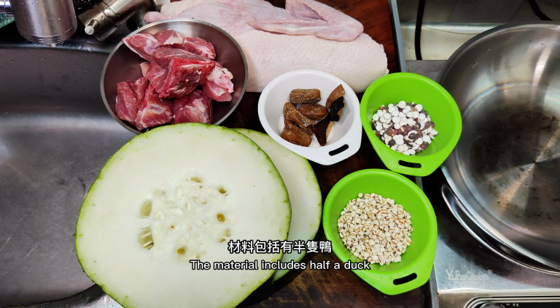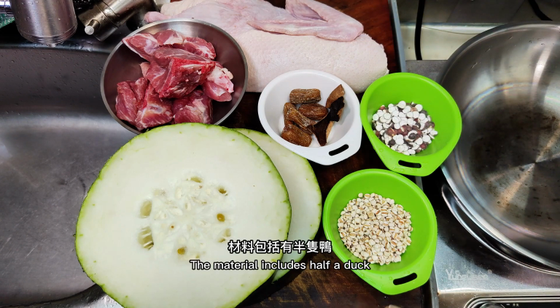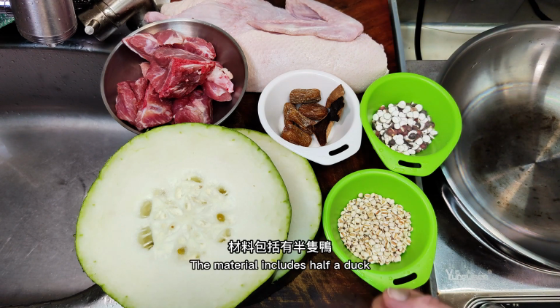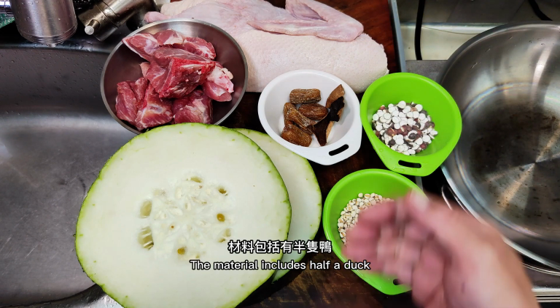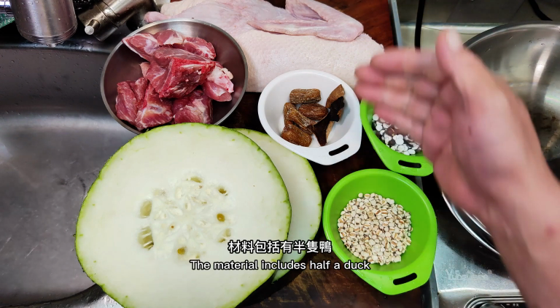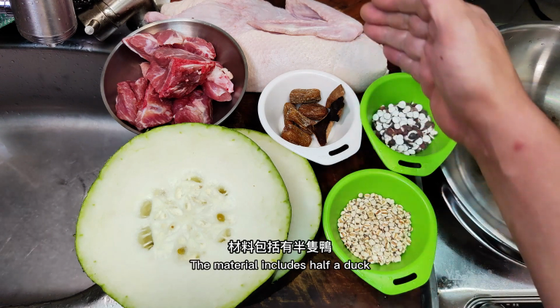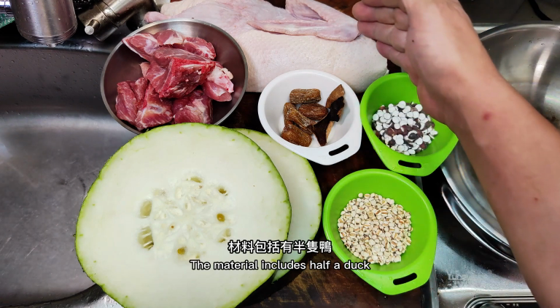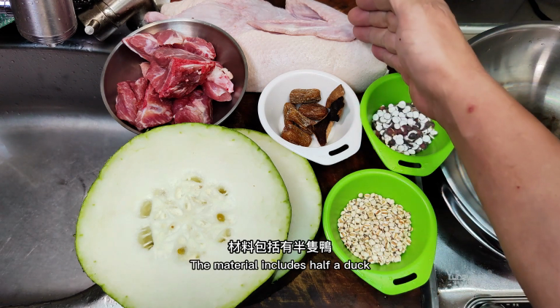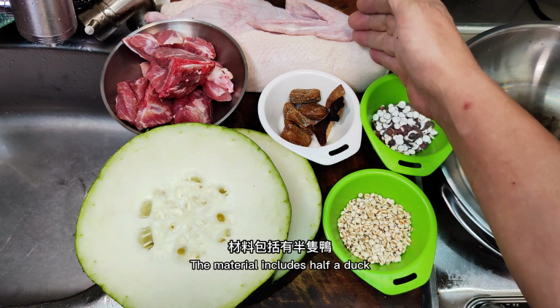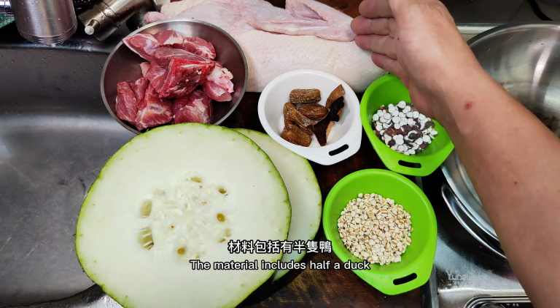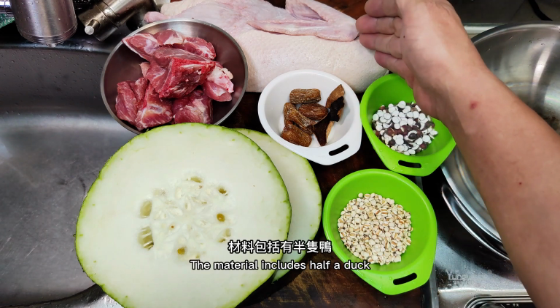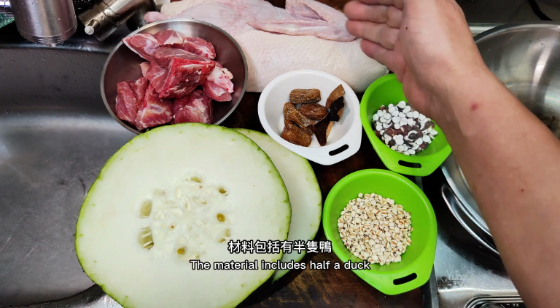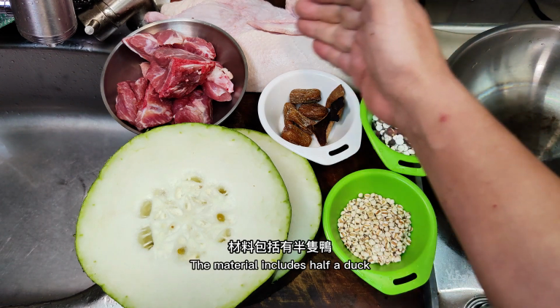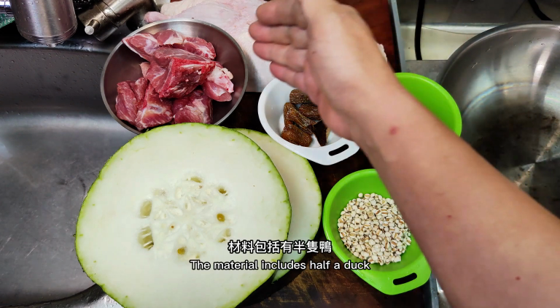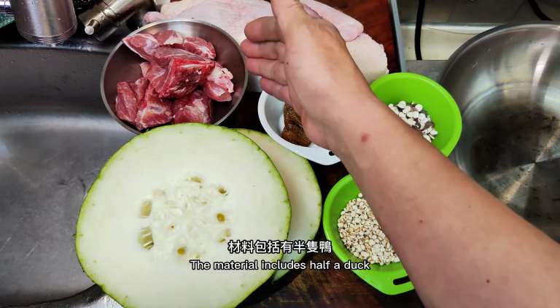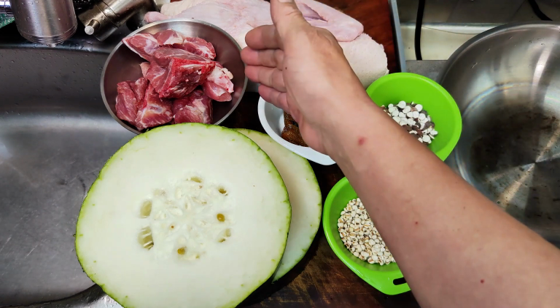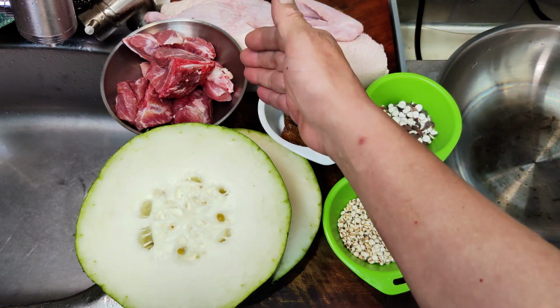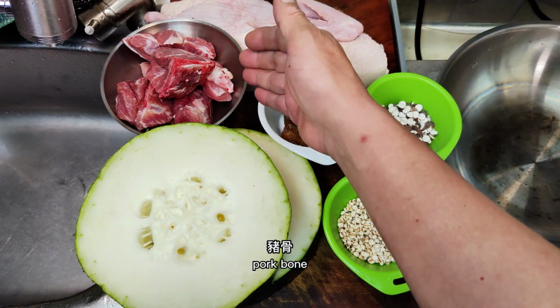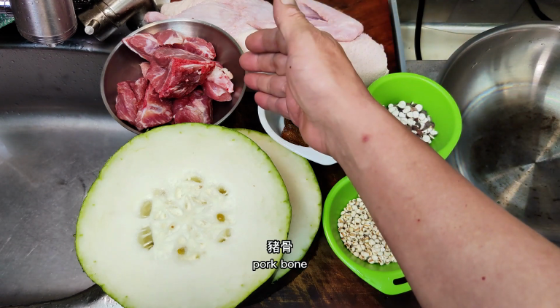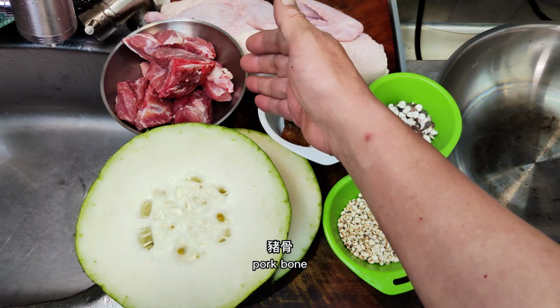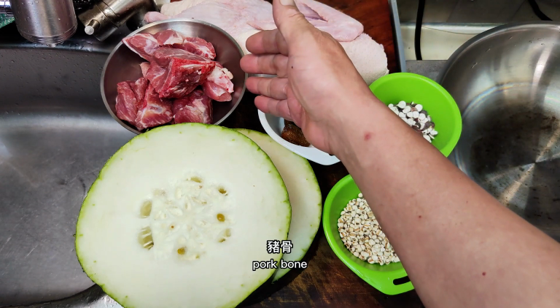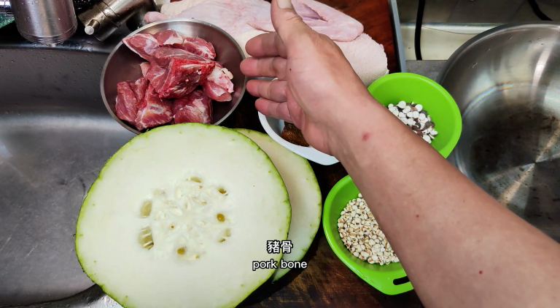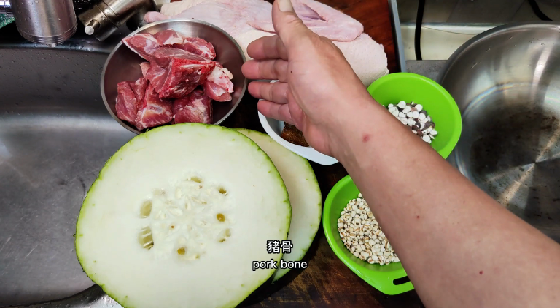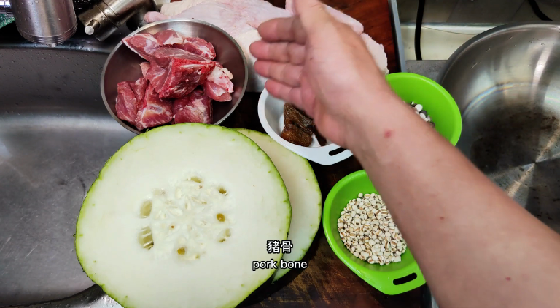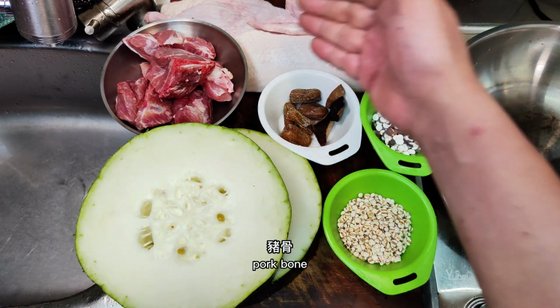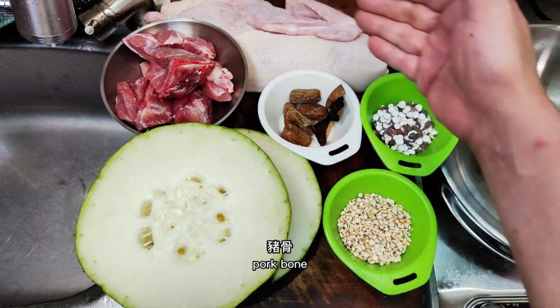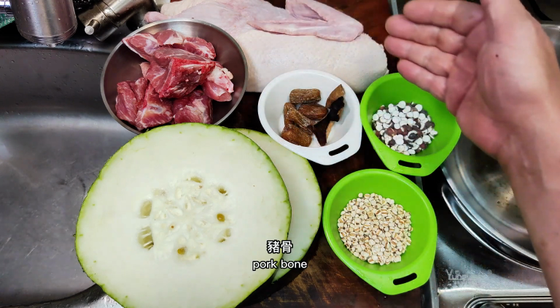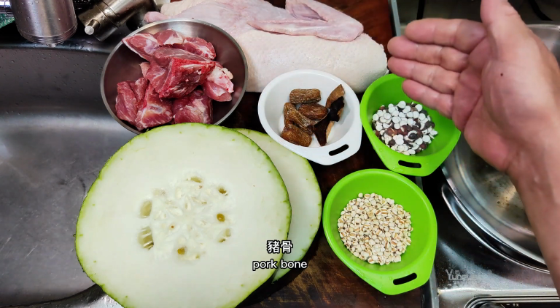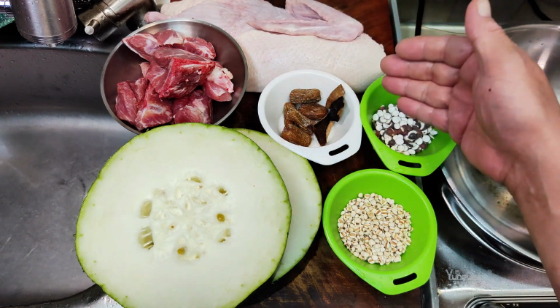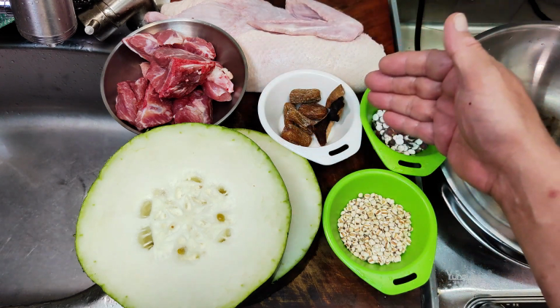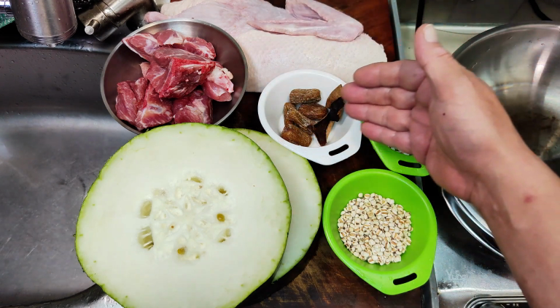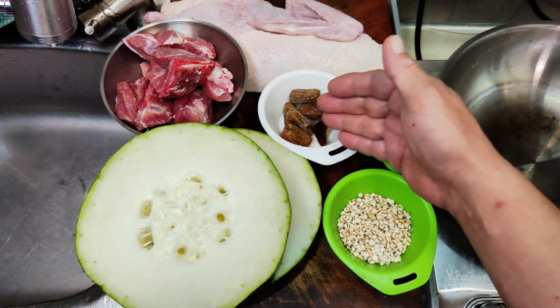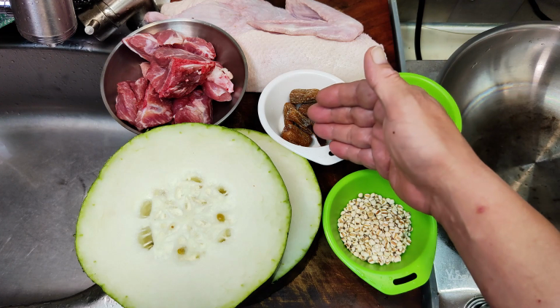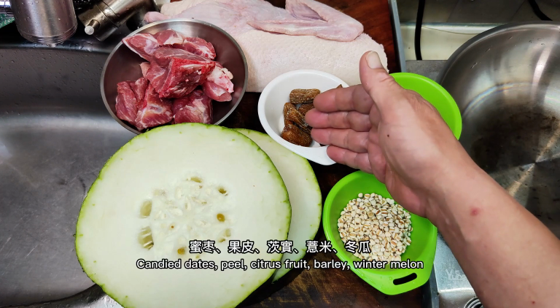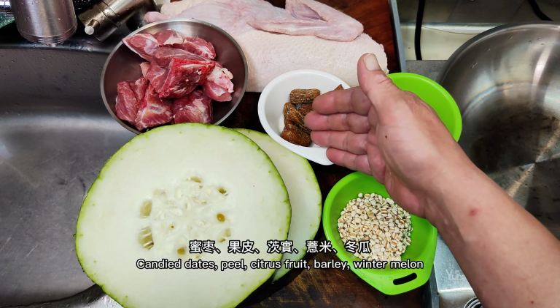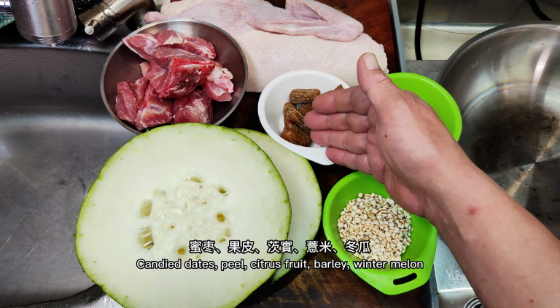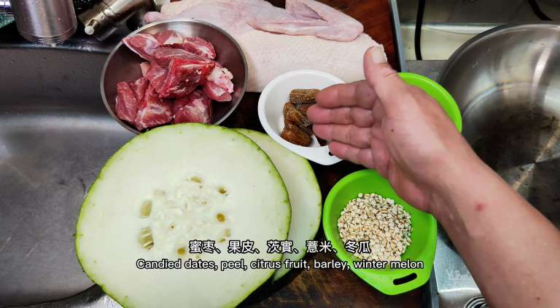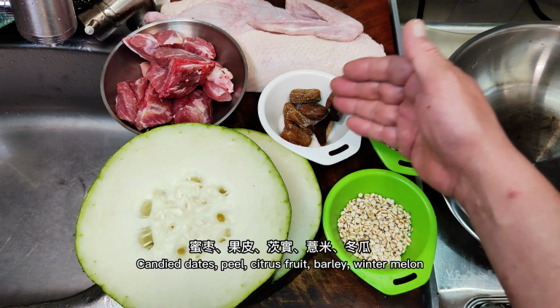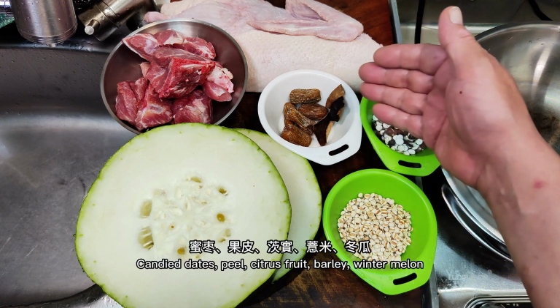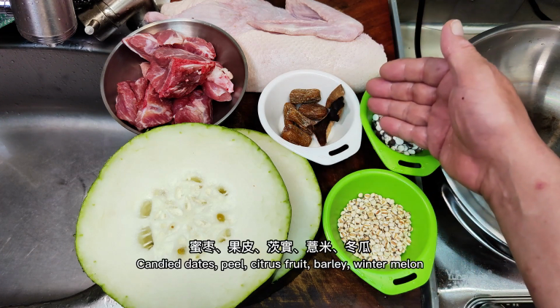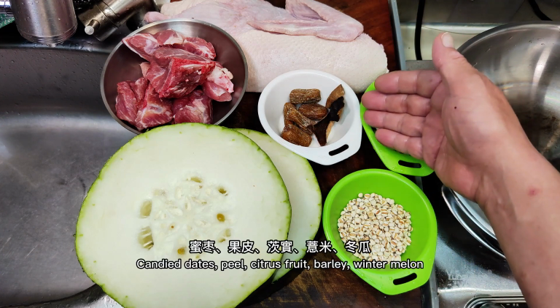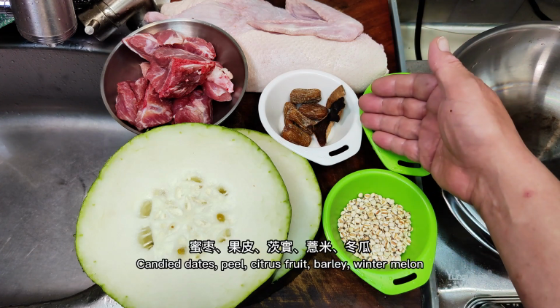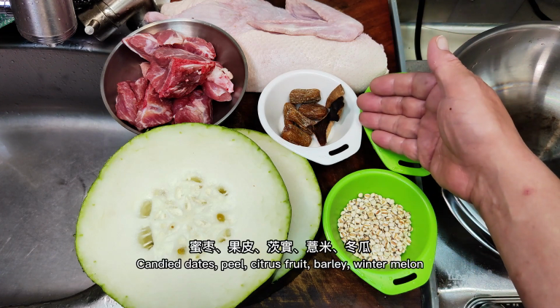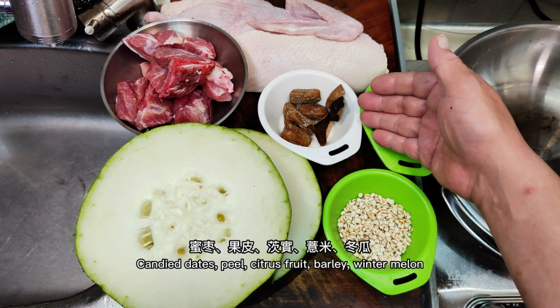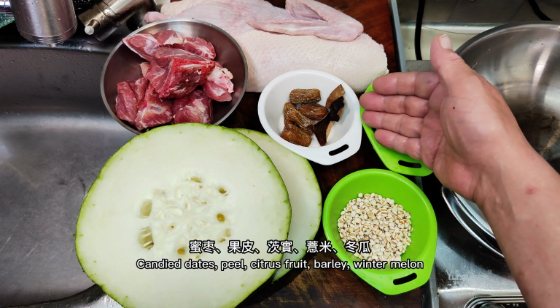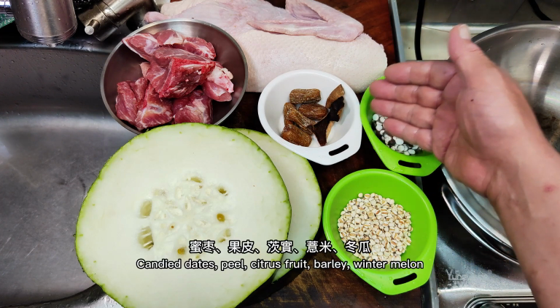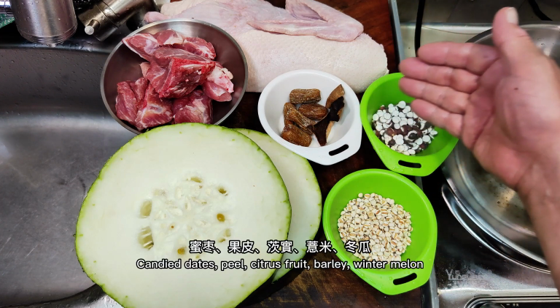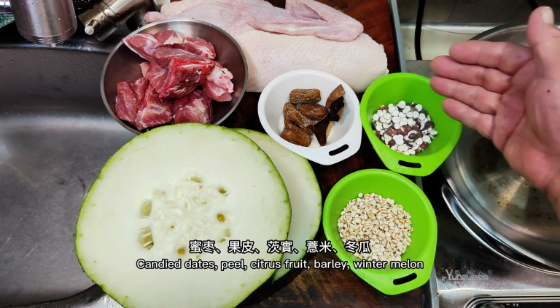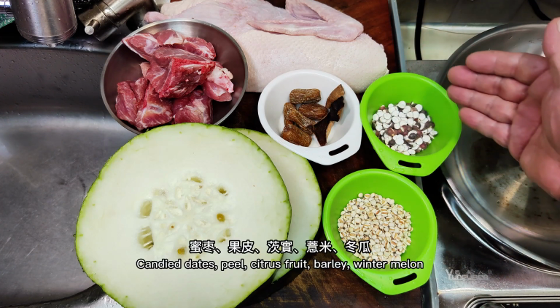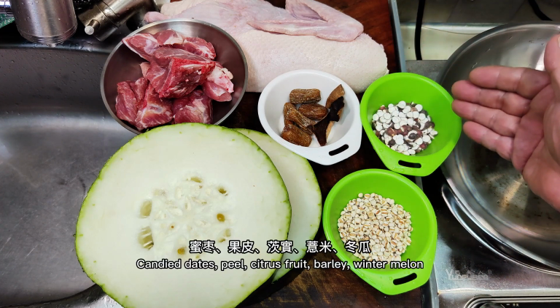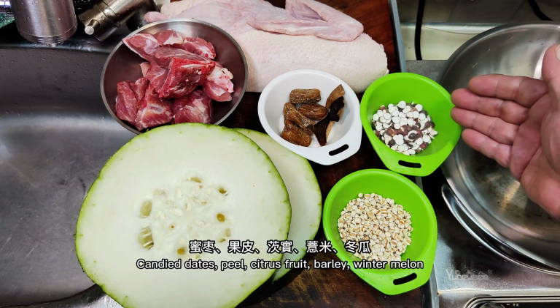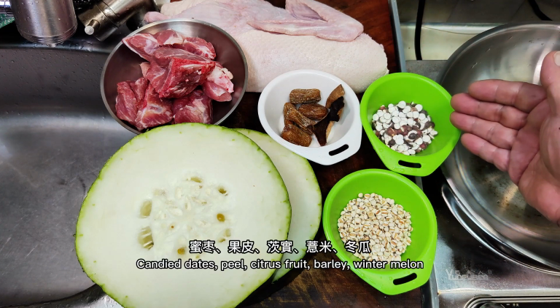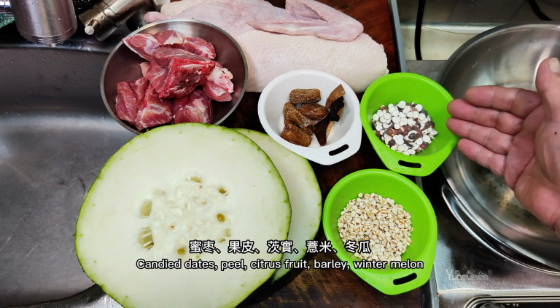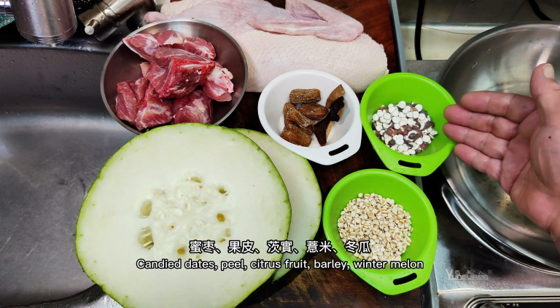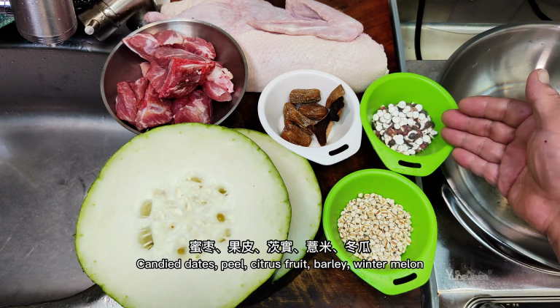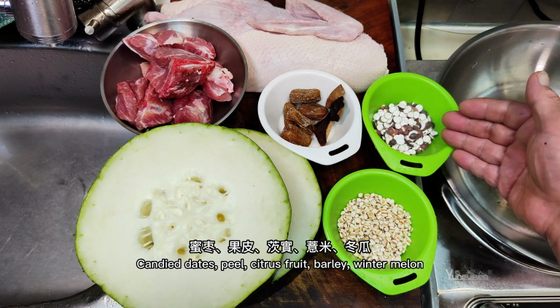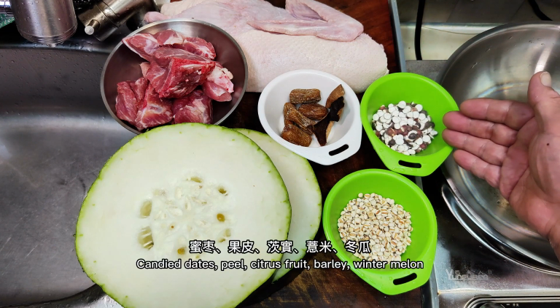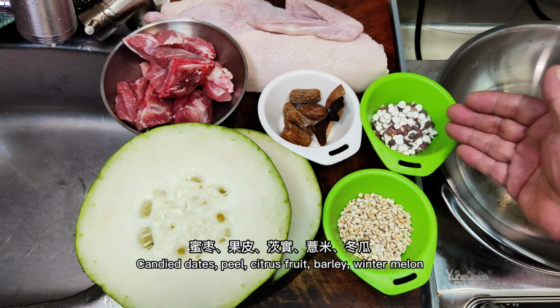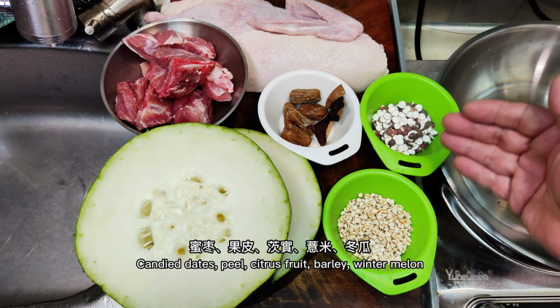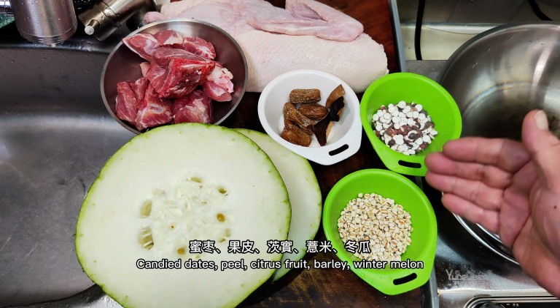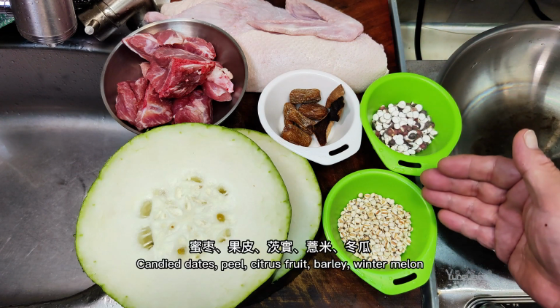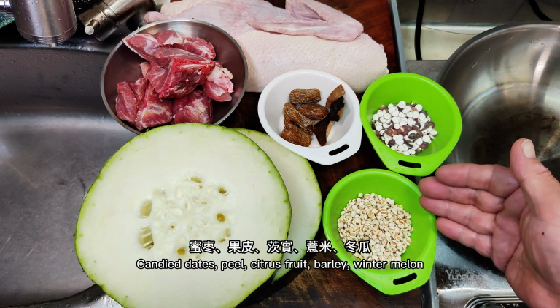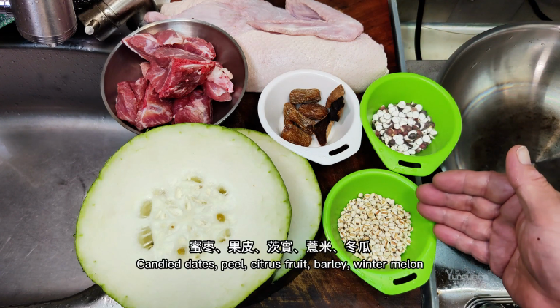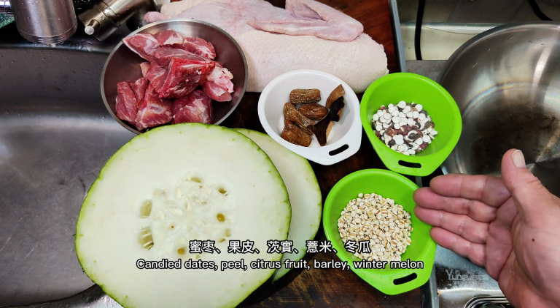The ingredients include half duck, pork bone, dried candy fish, citrus peel, citrus seeds, barley, and winter melon.